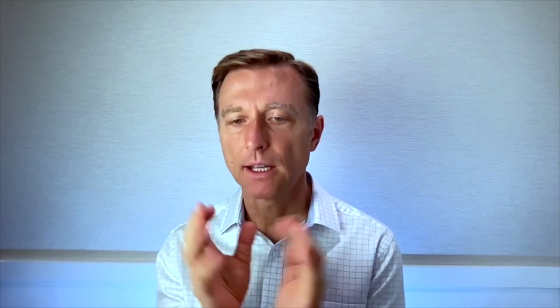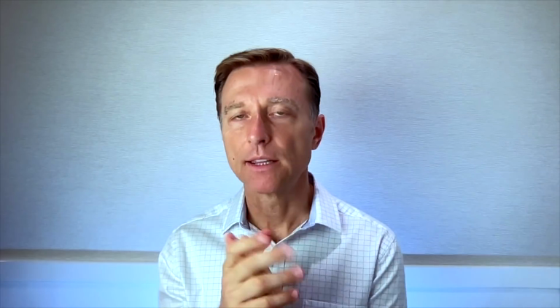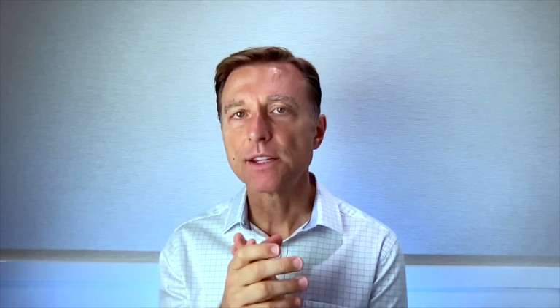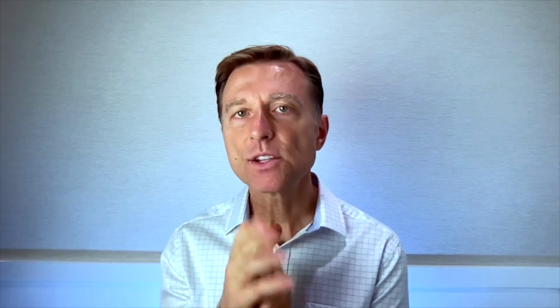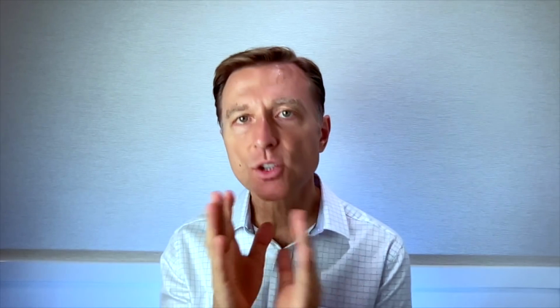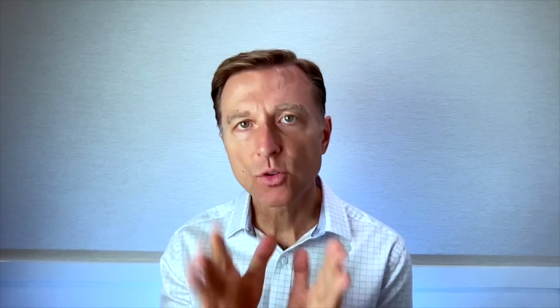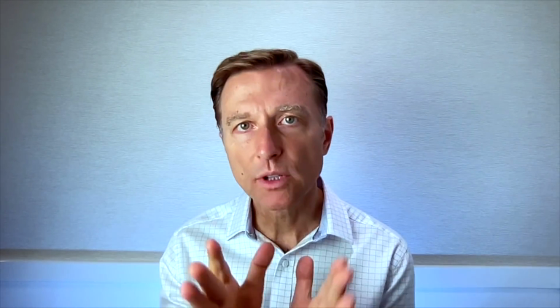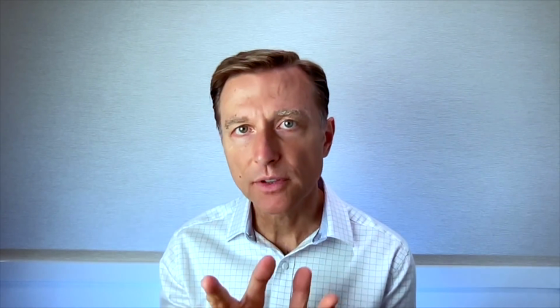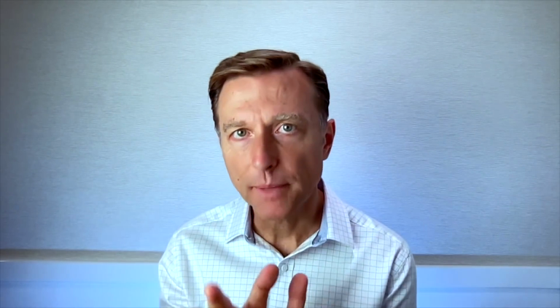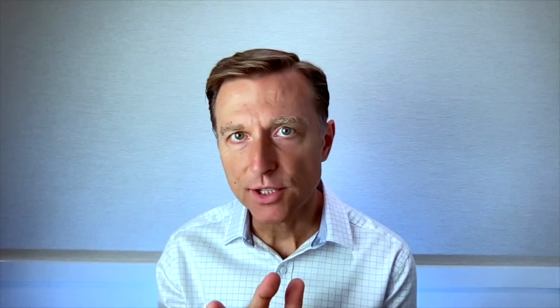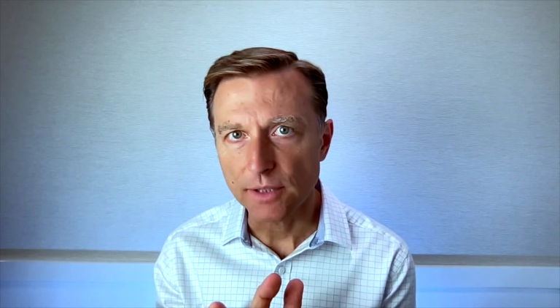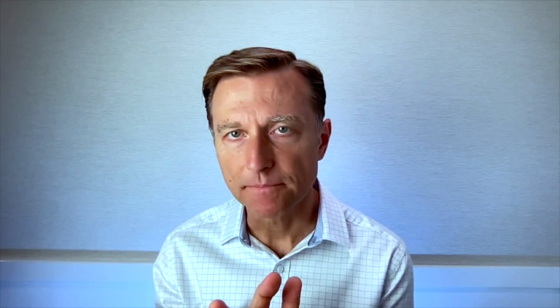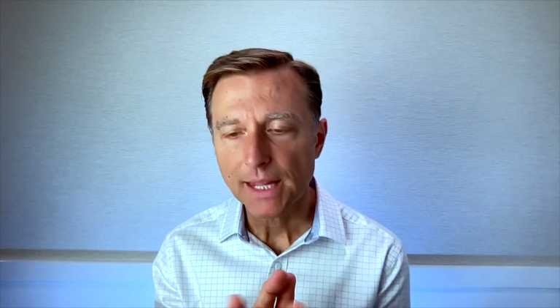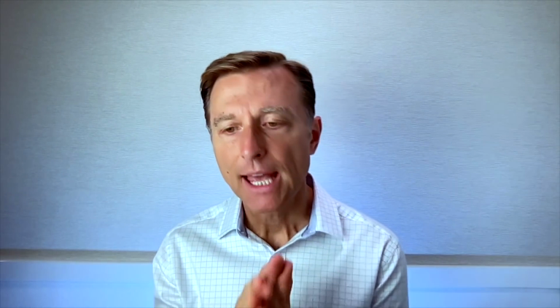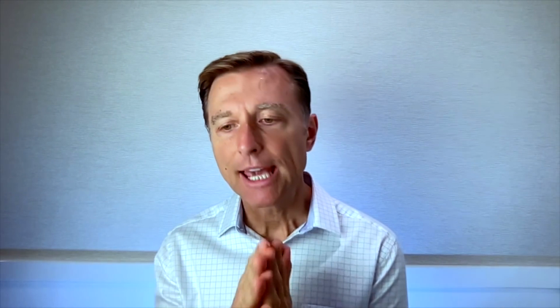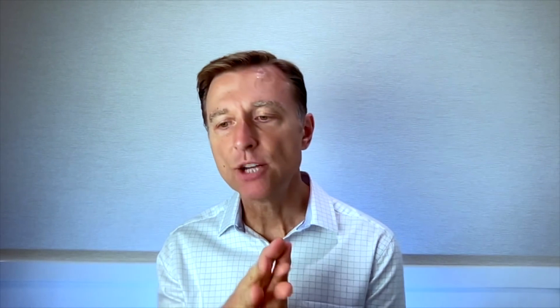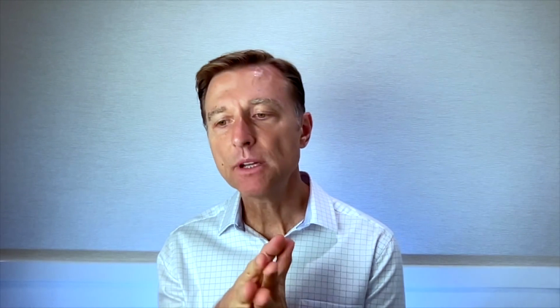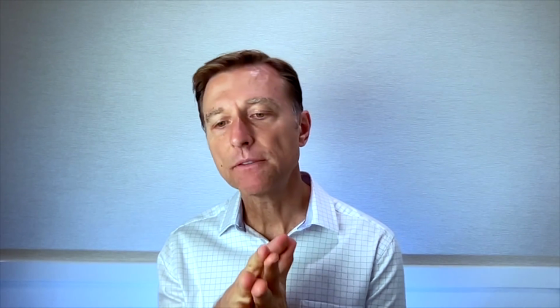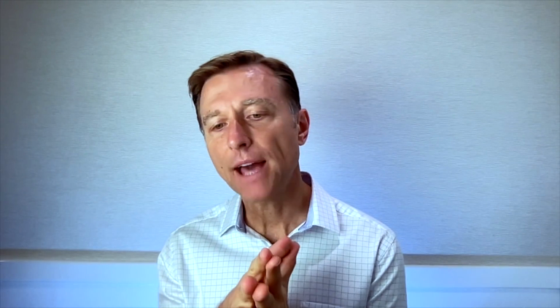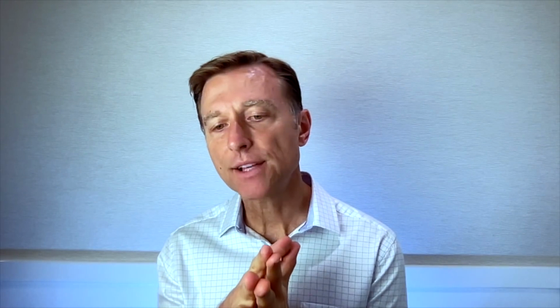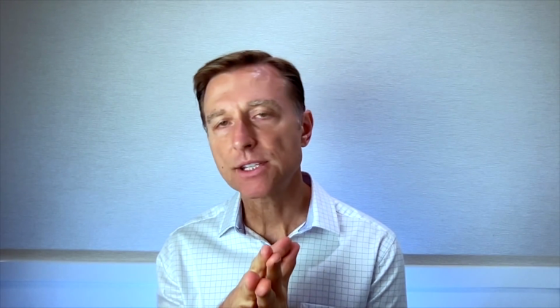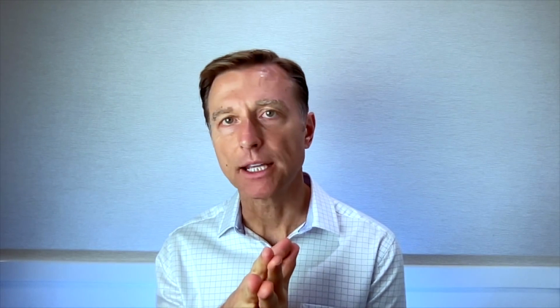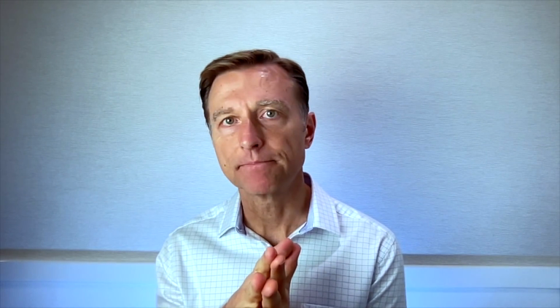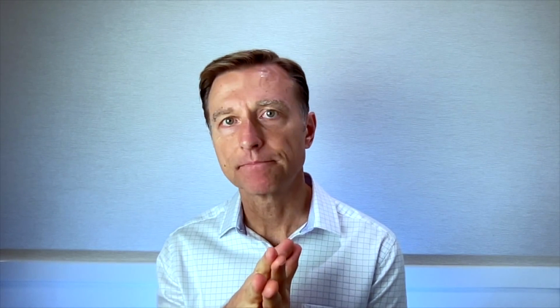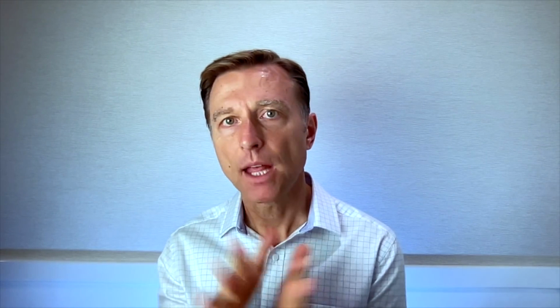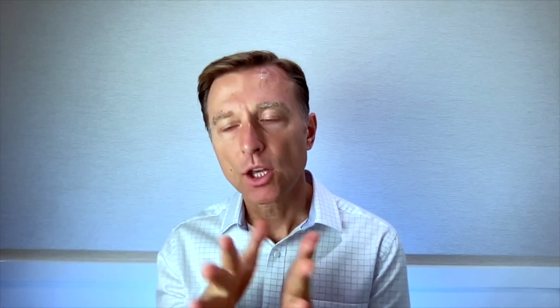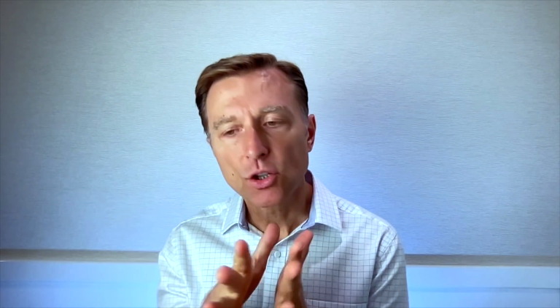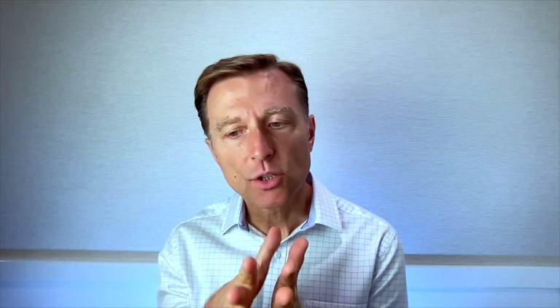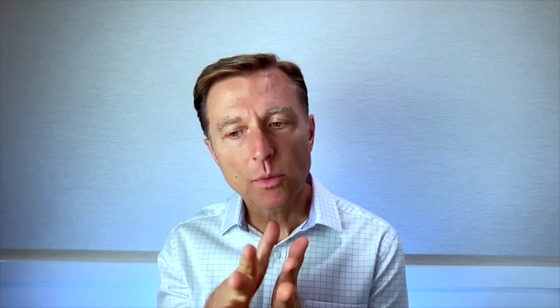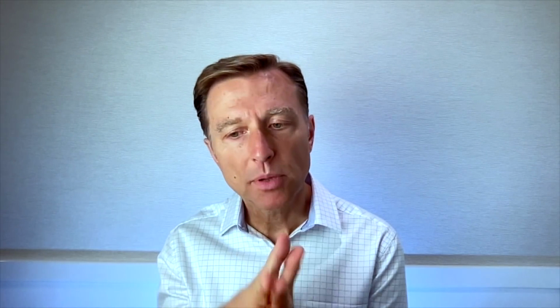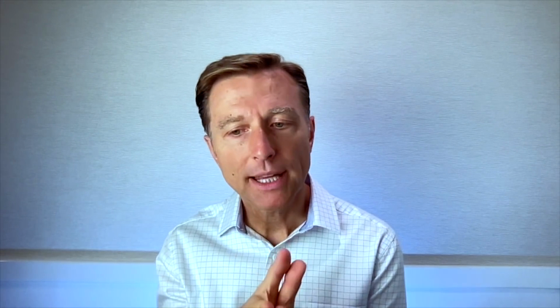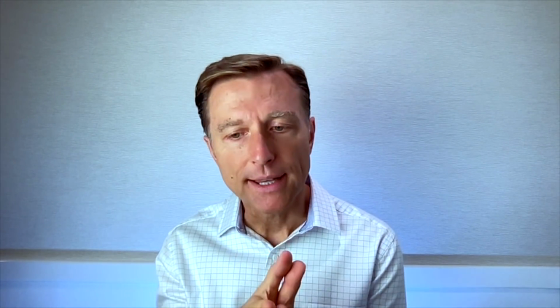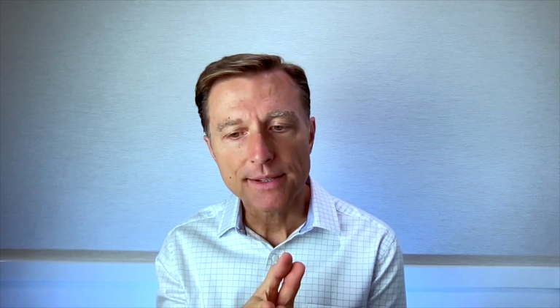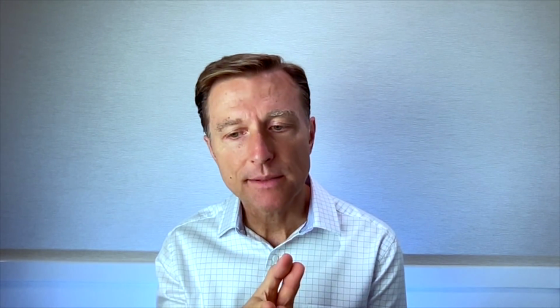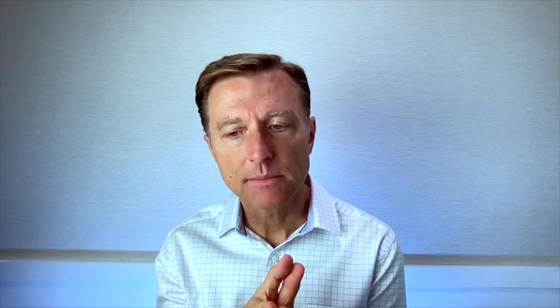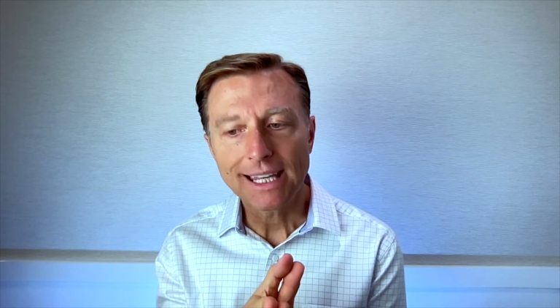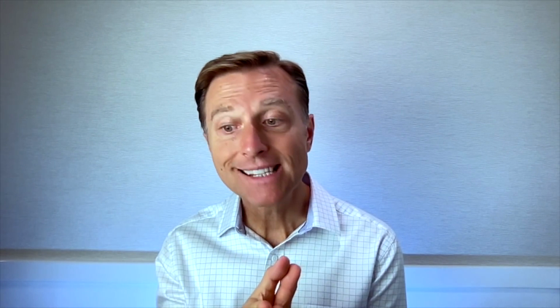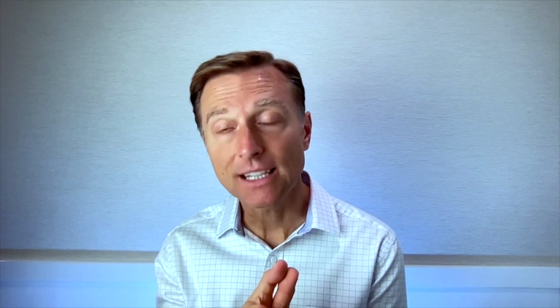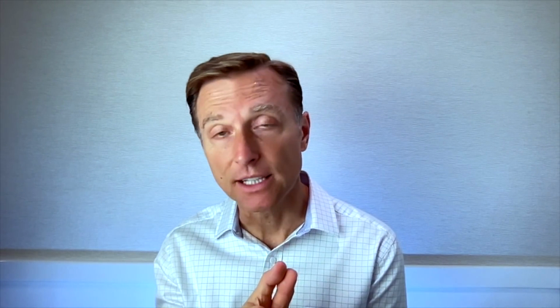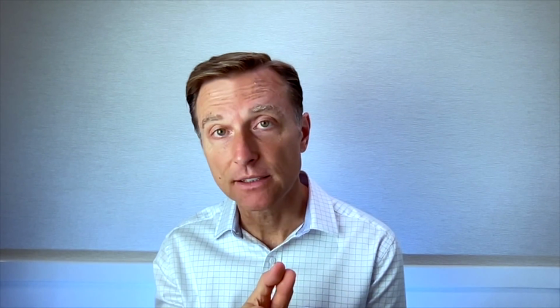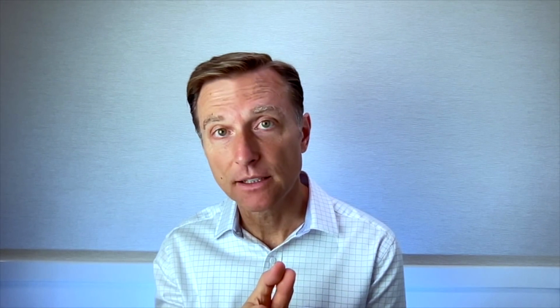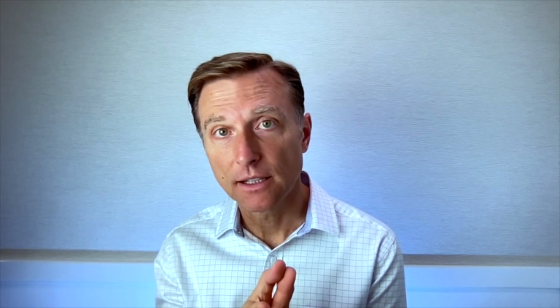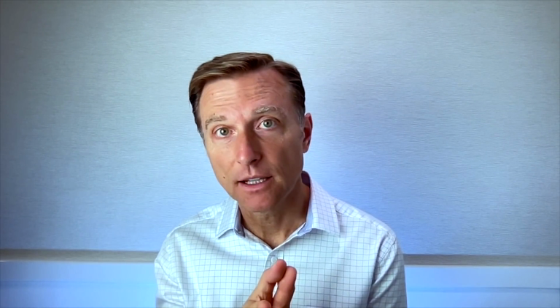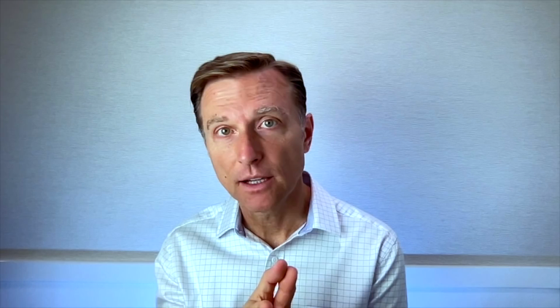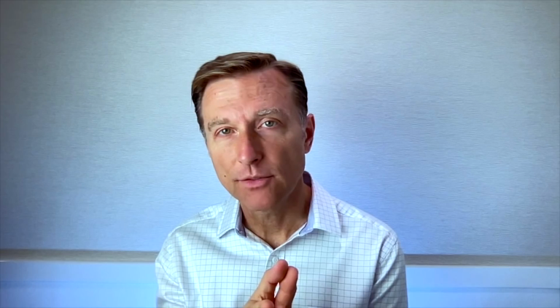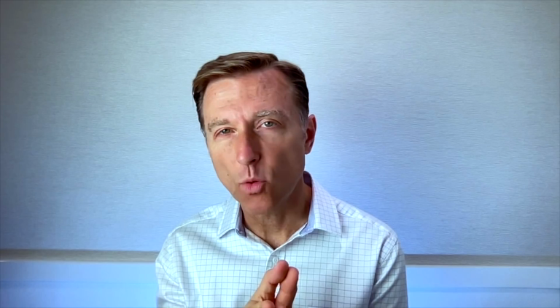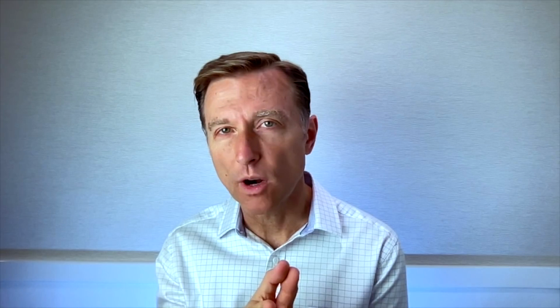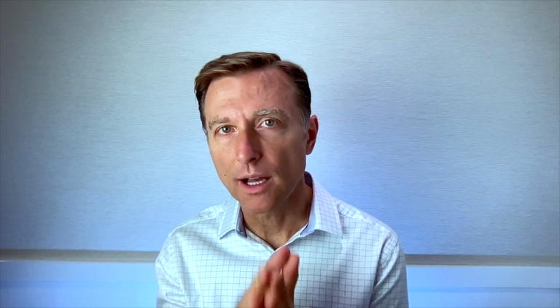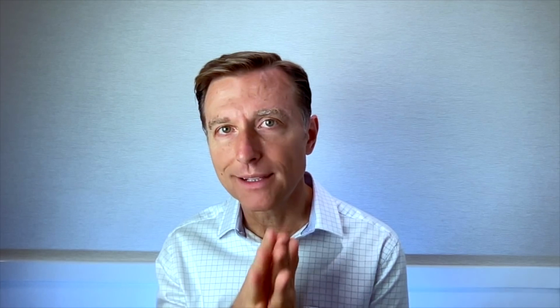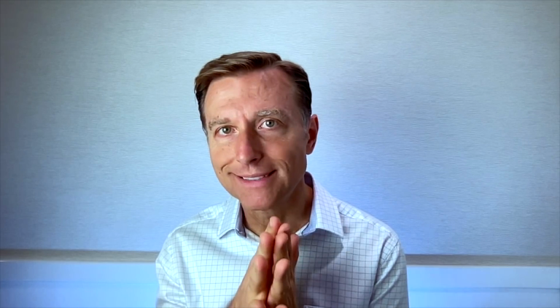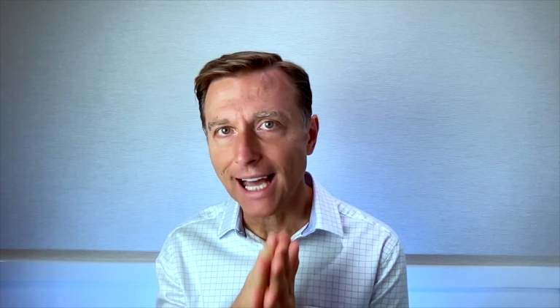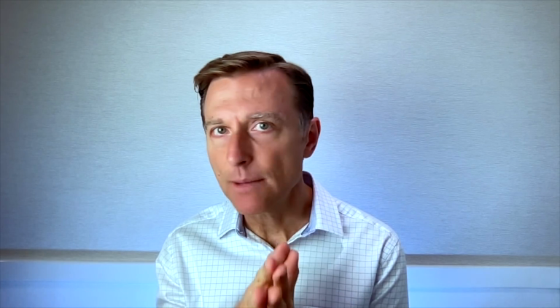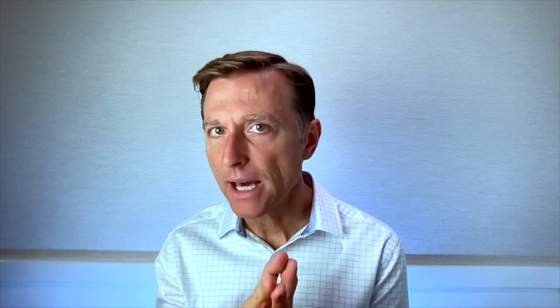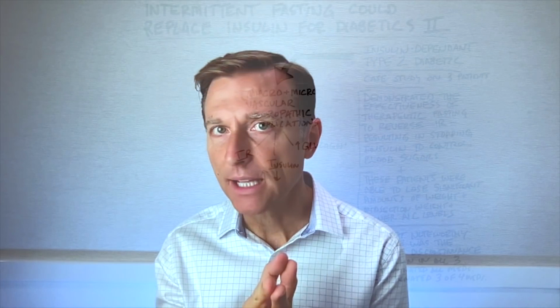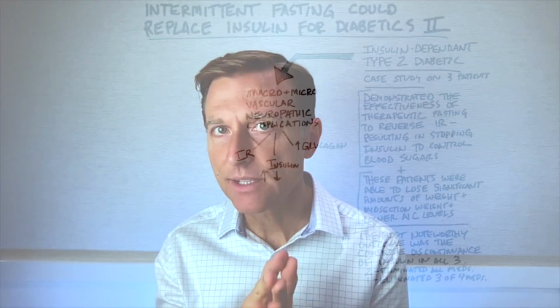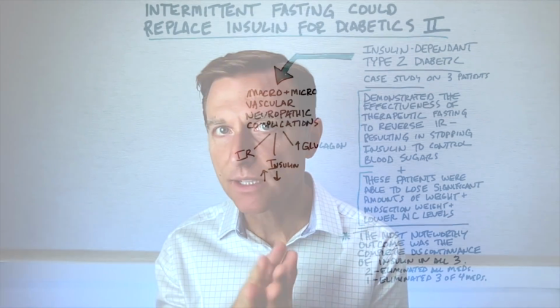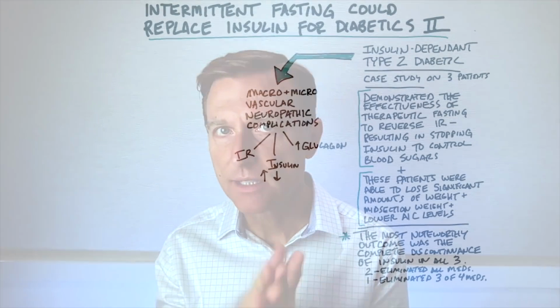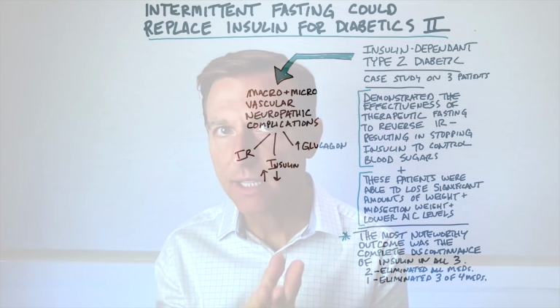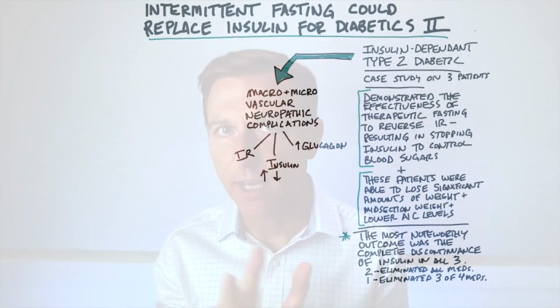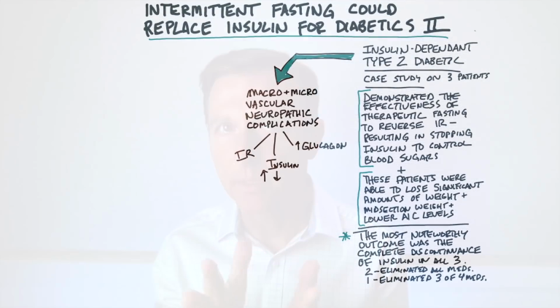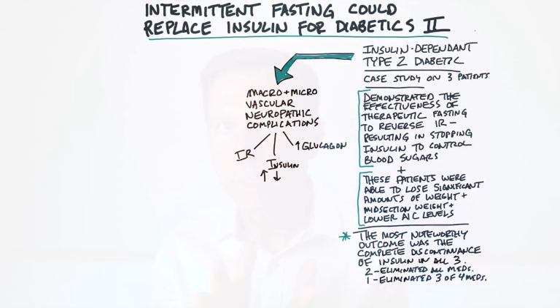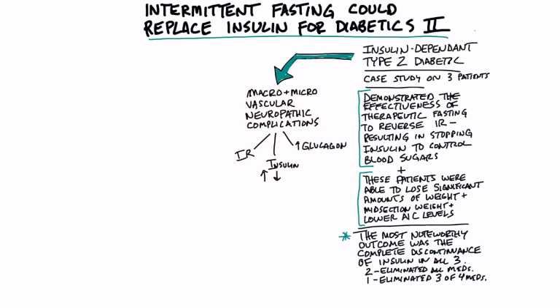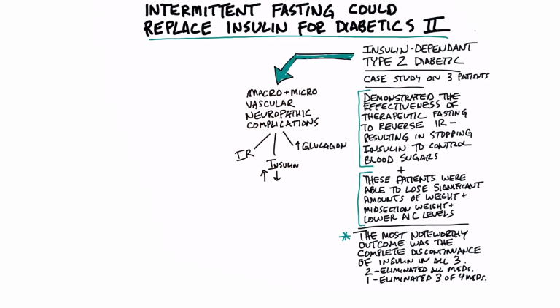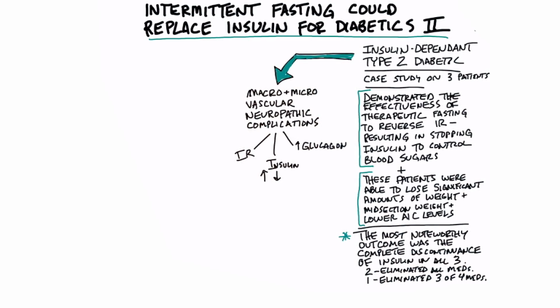This is cool information. Intermittent fasting could replace insulin for type 2 diabetics.